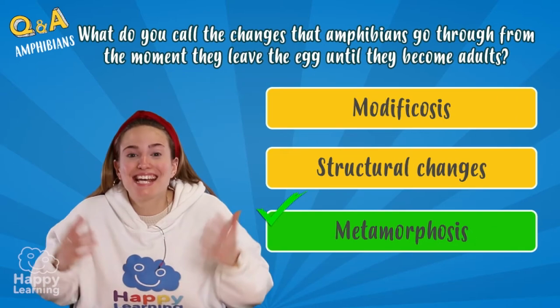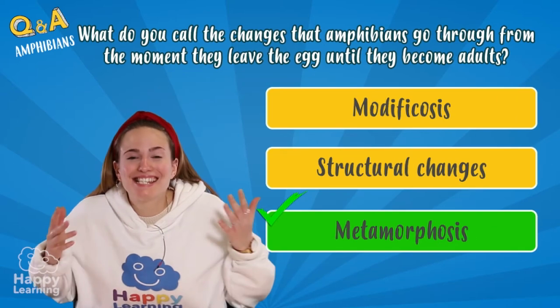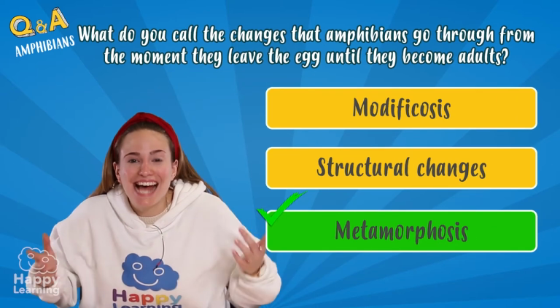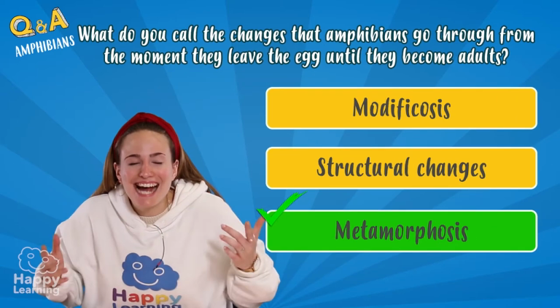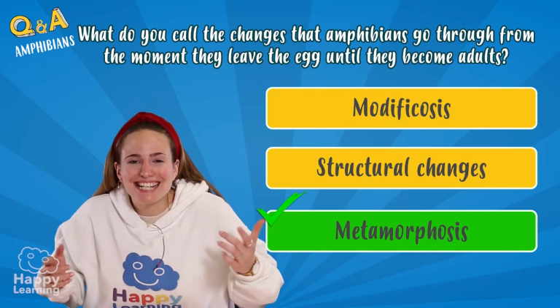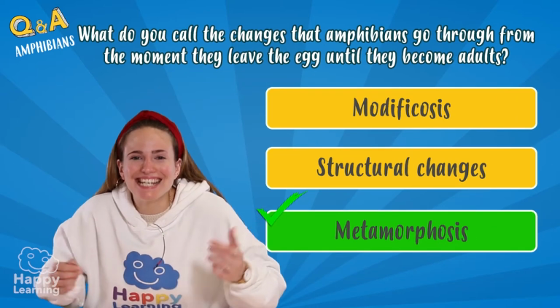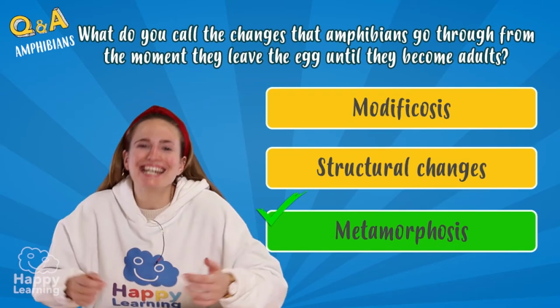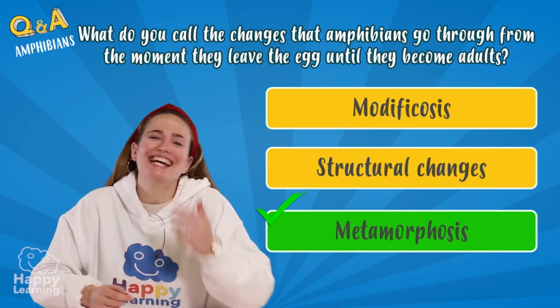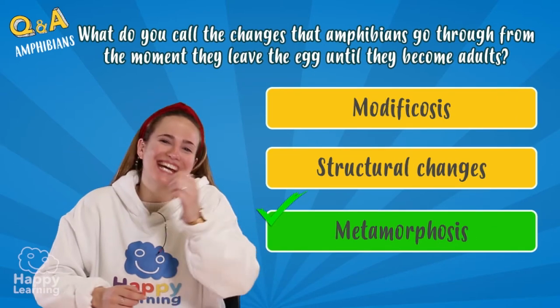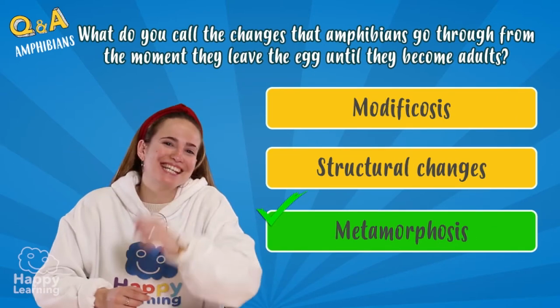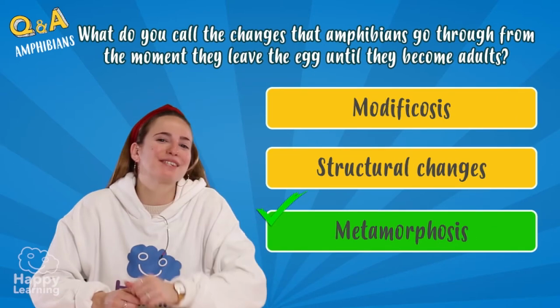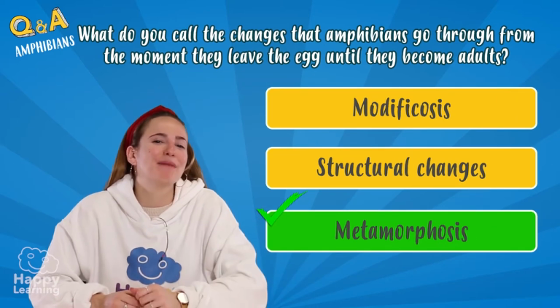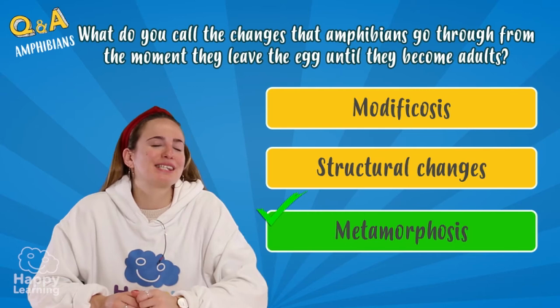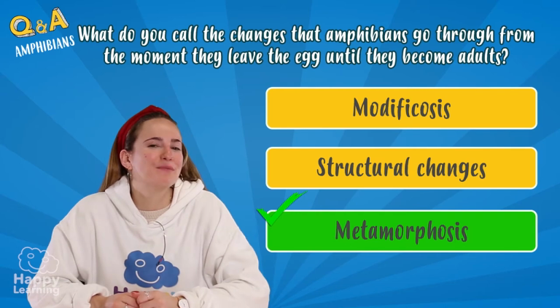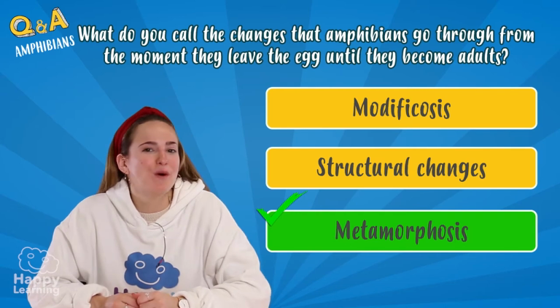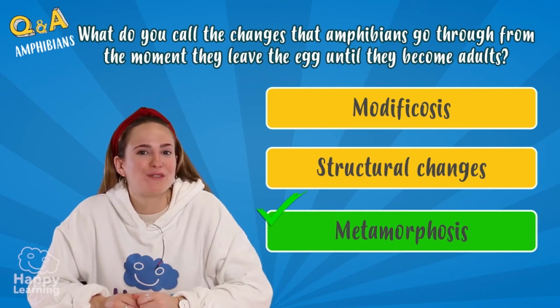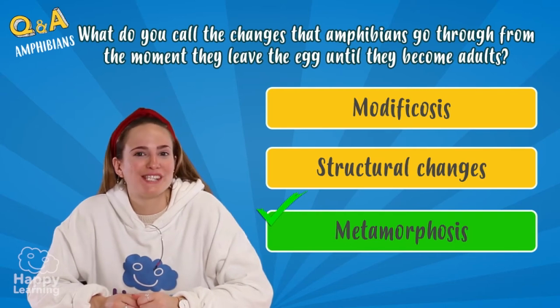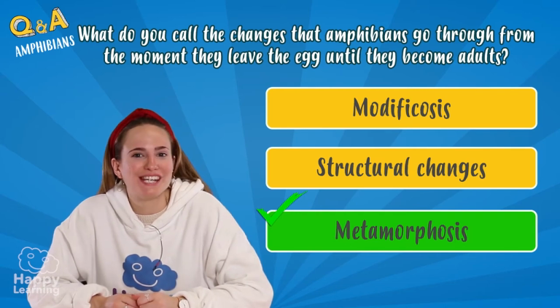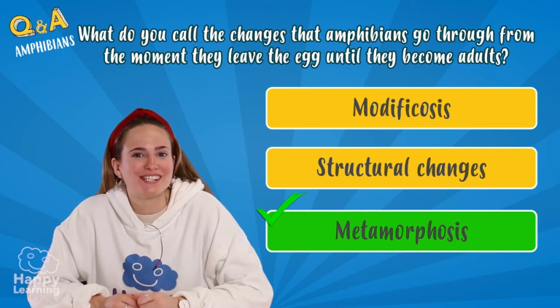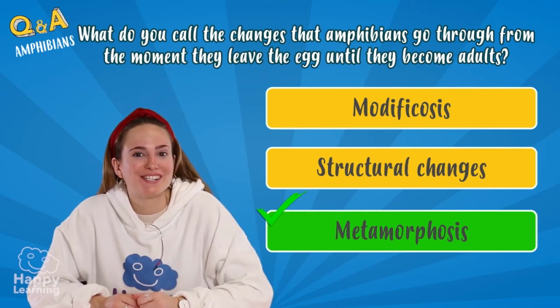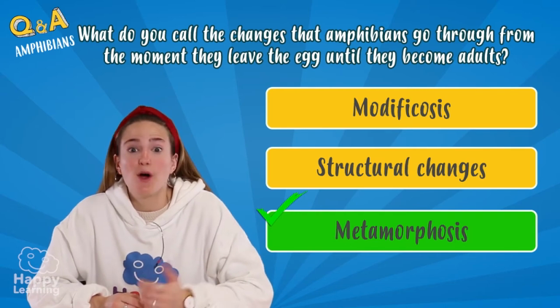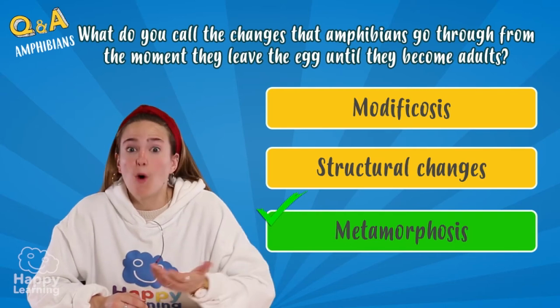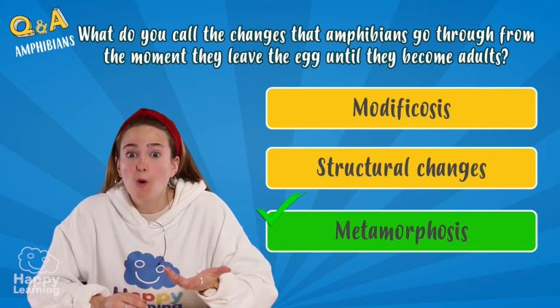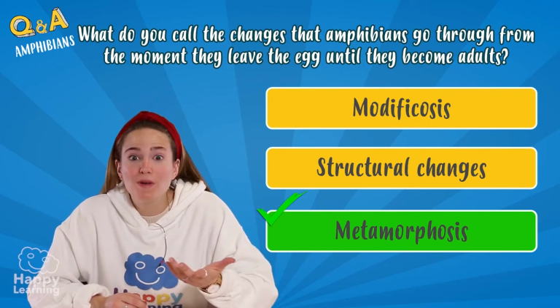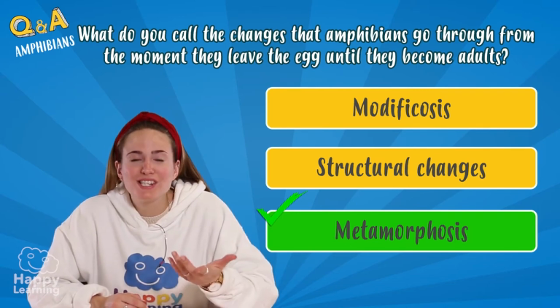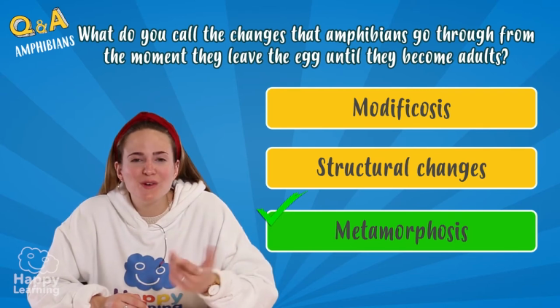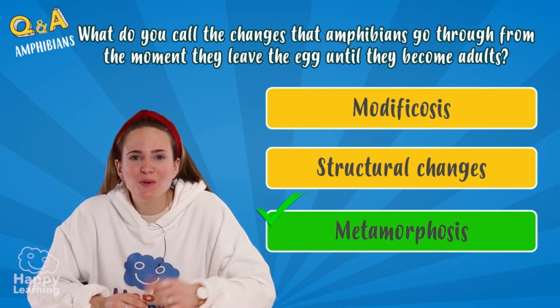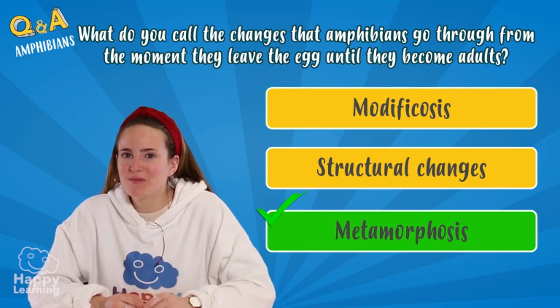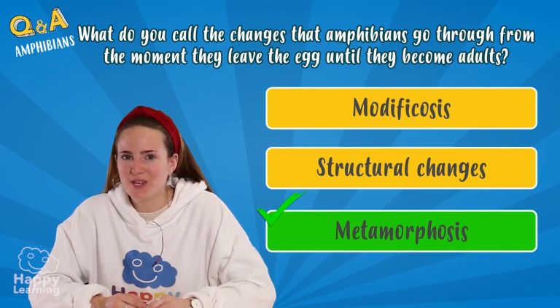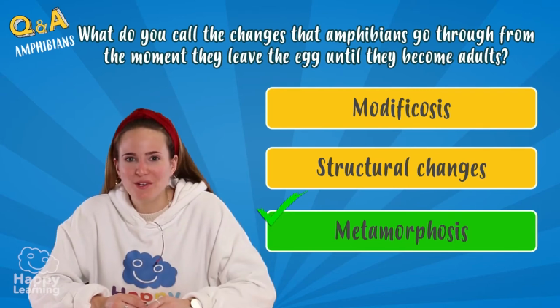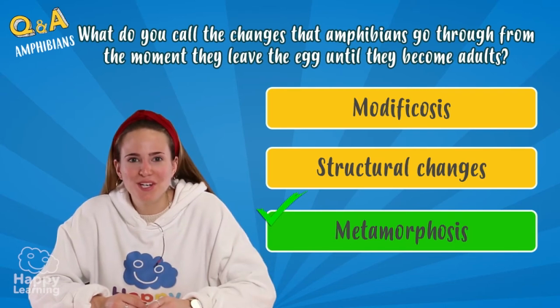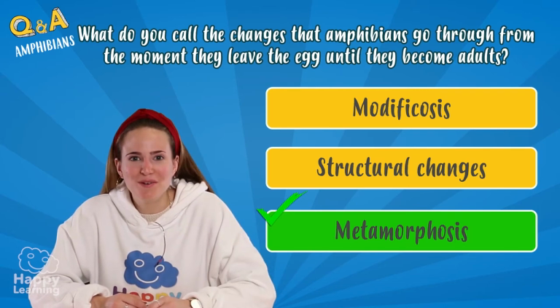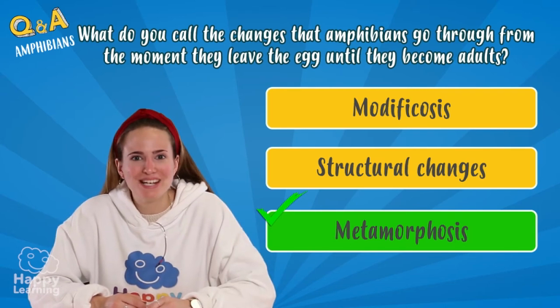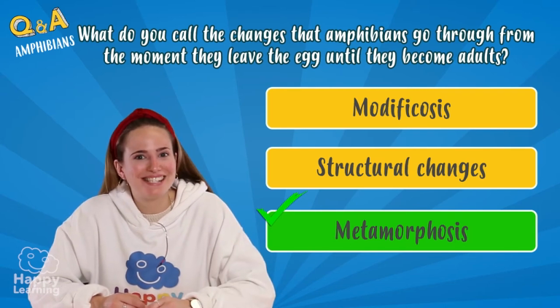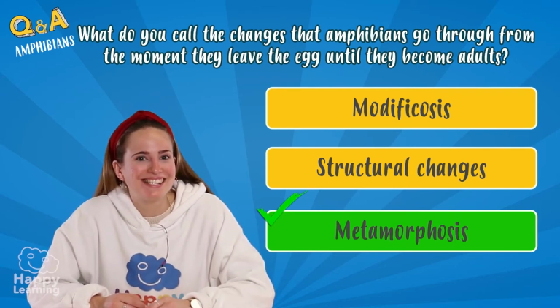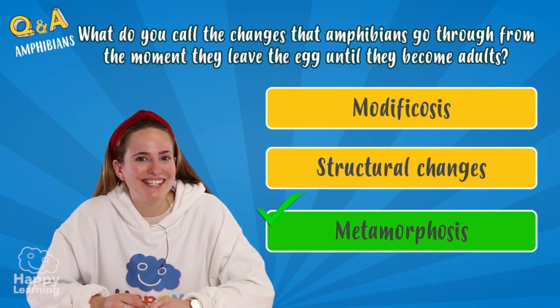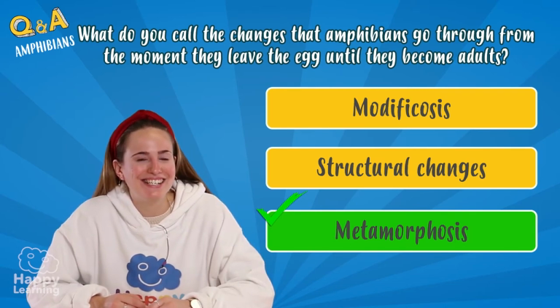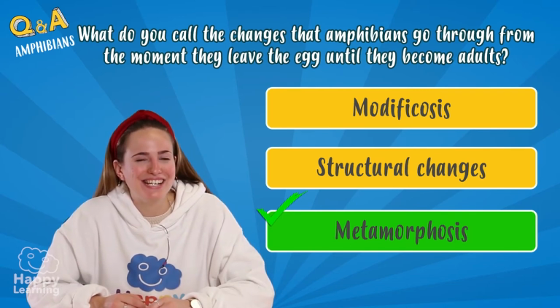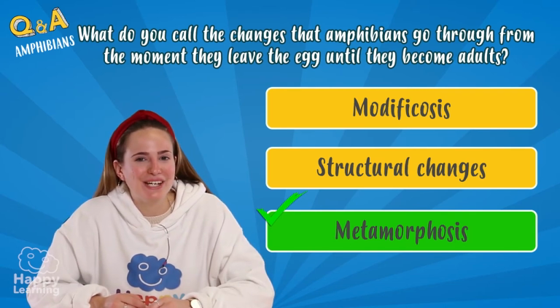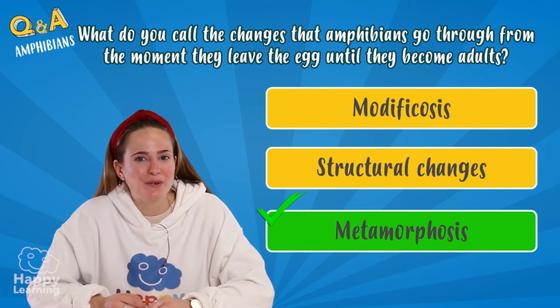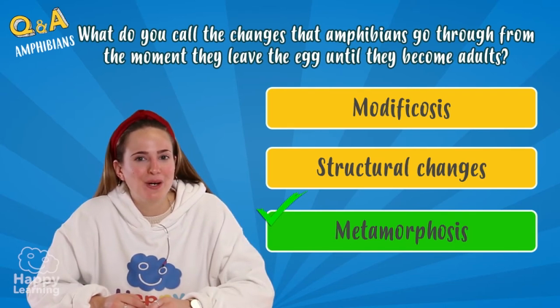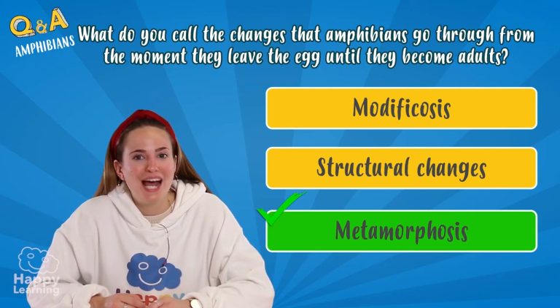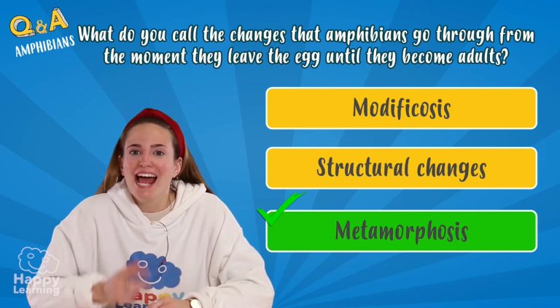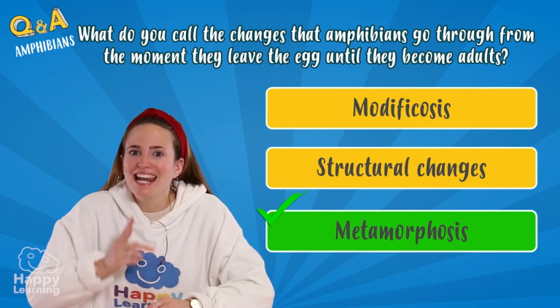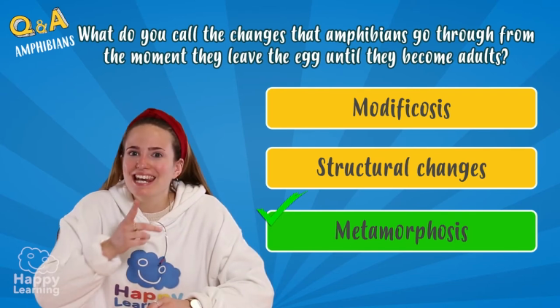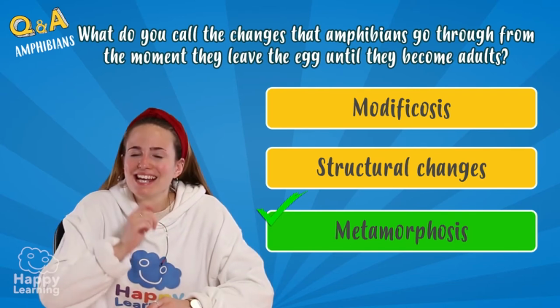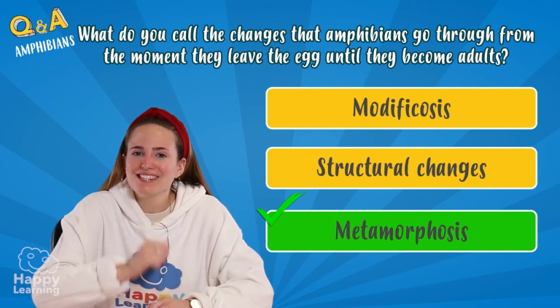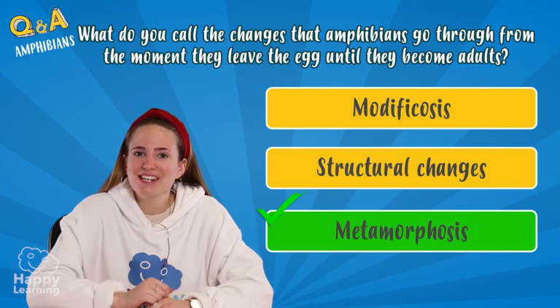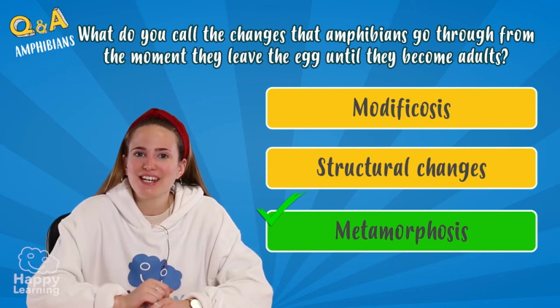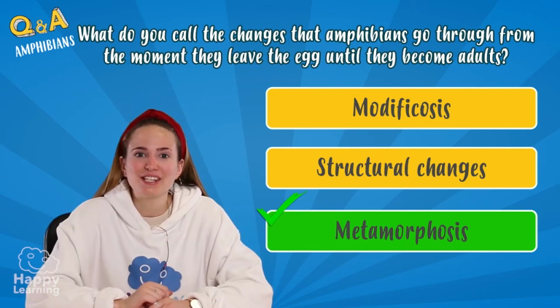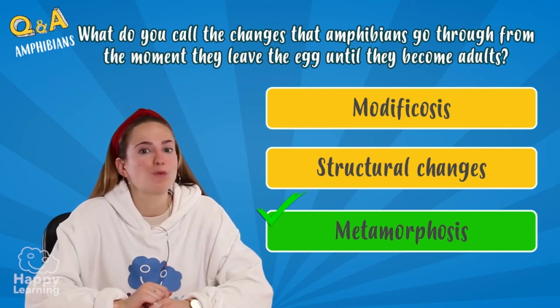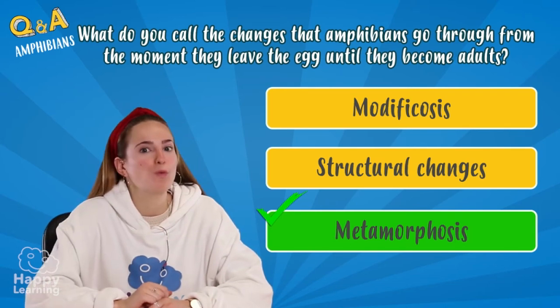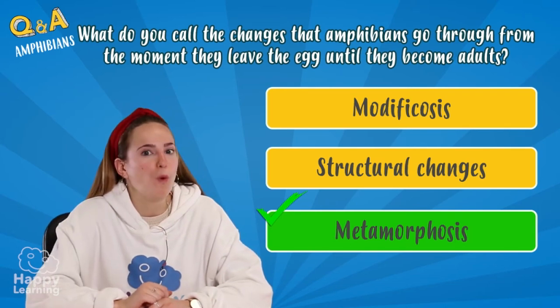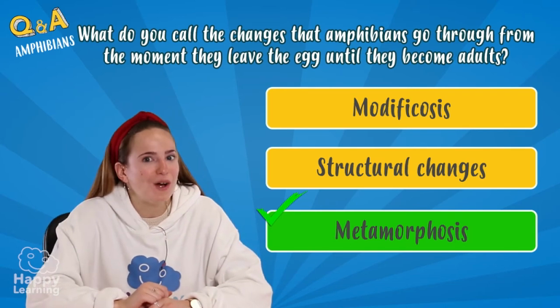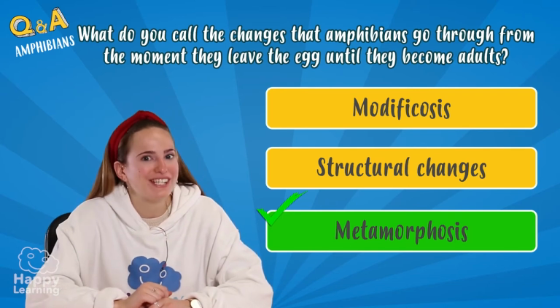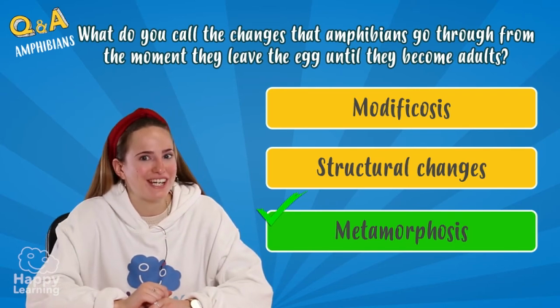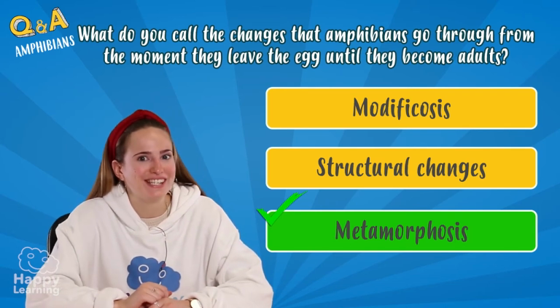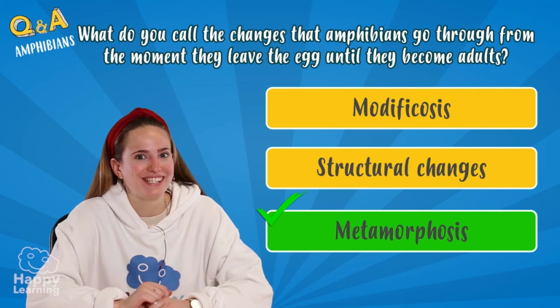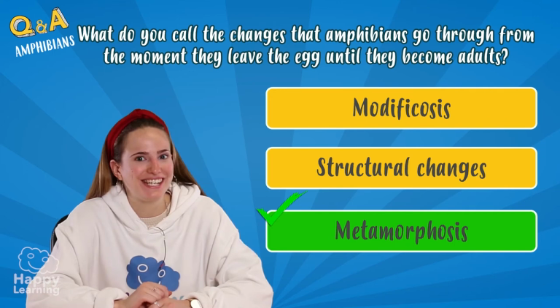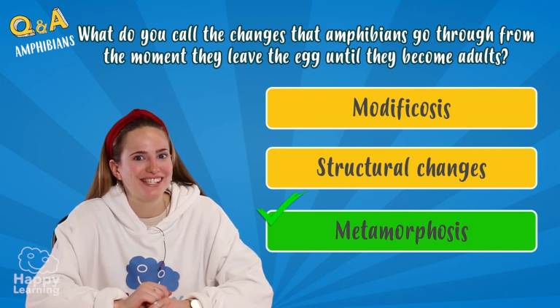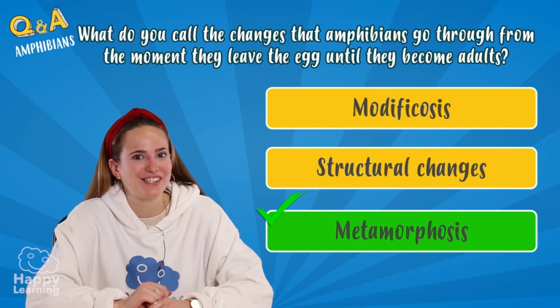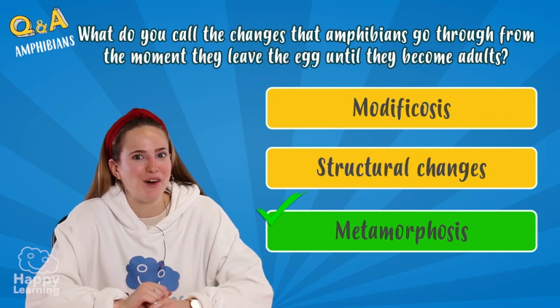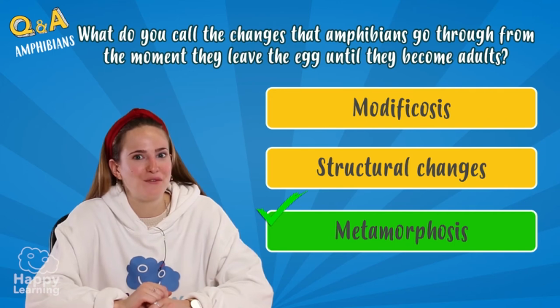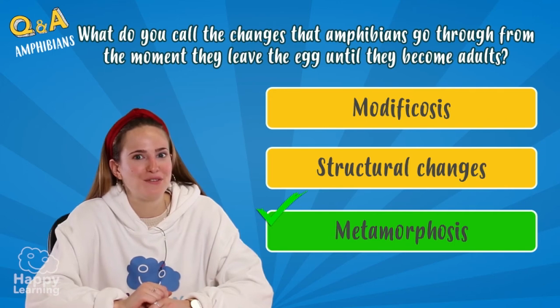Exactly! It's metamorphosis. Almost all of you knew it, didn't you? Let's look at what it consists of.